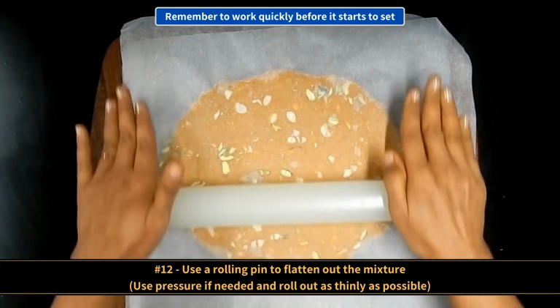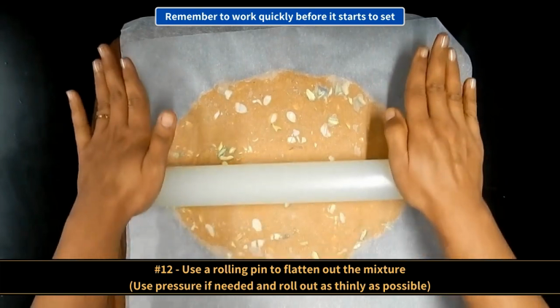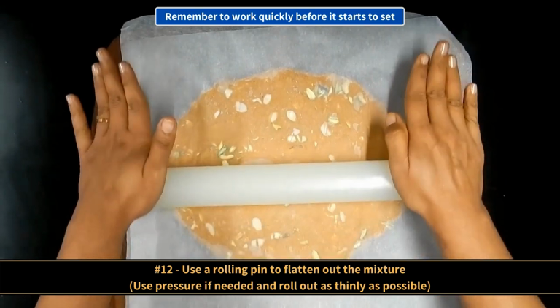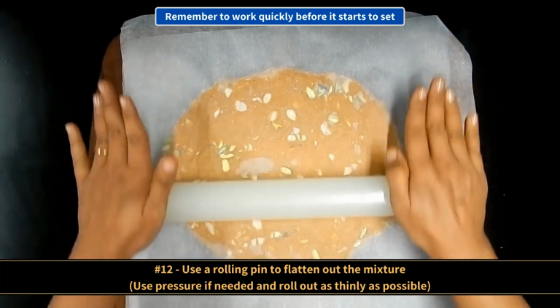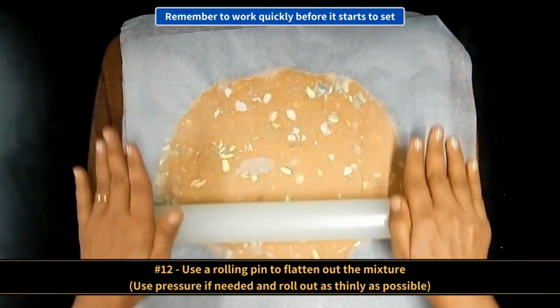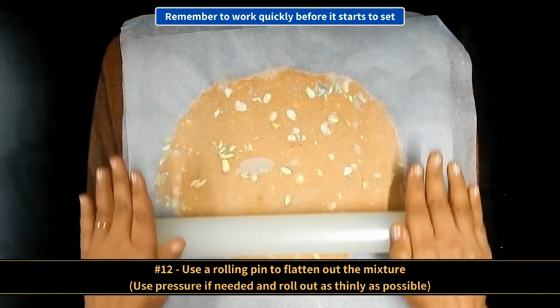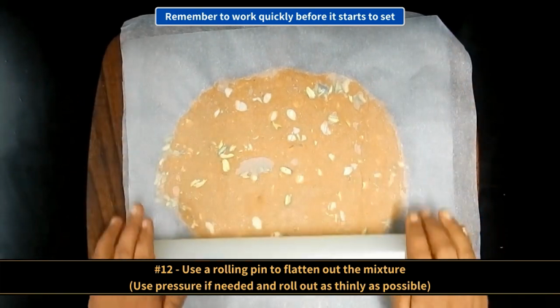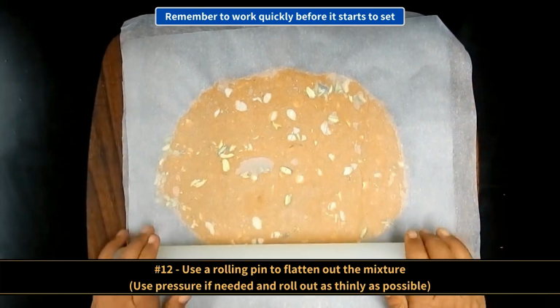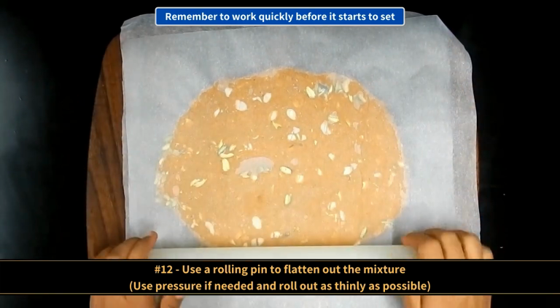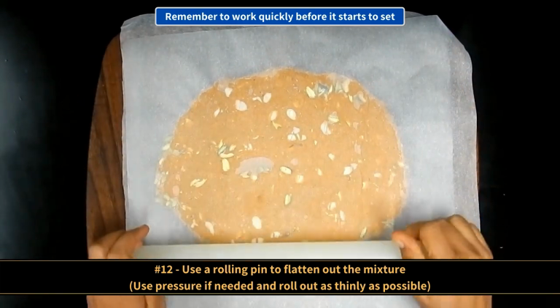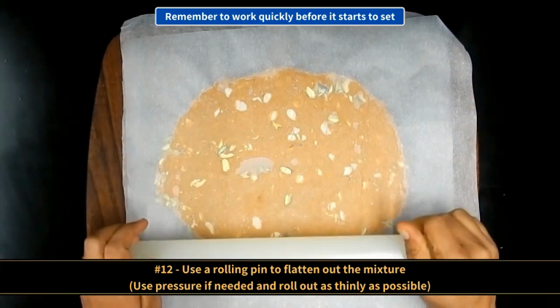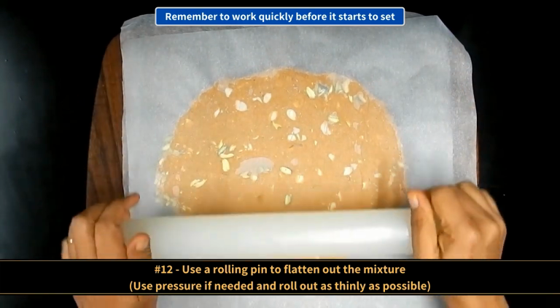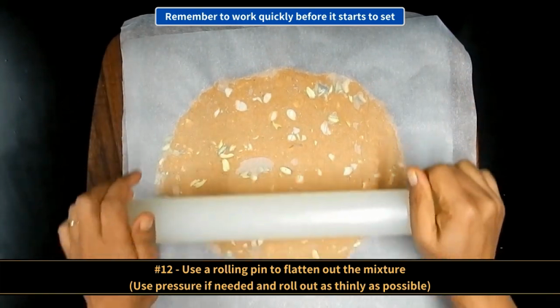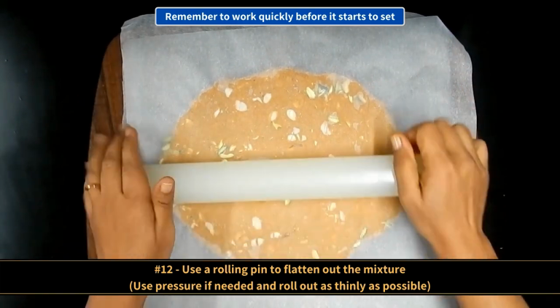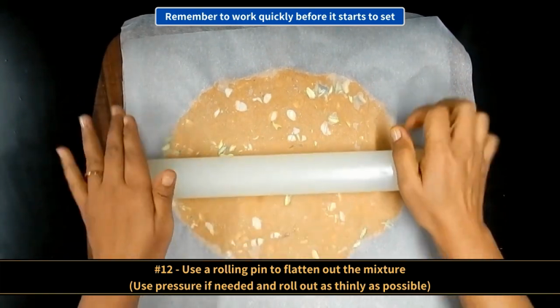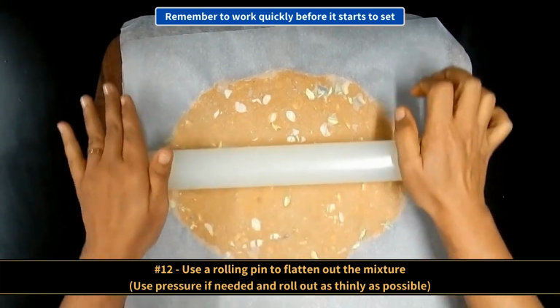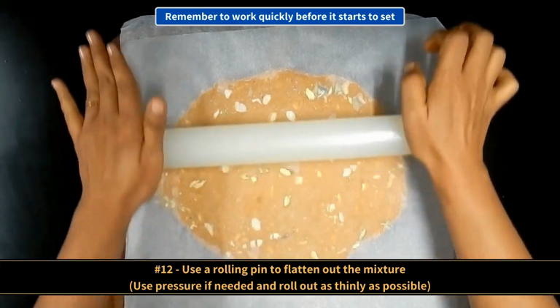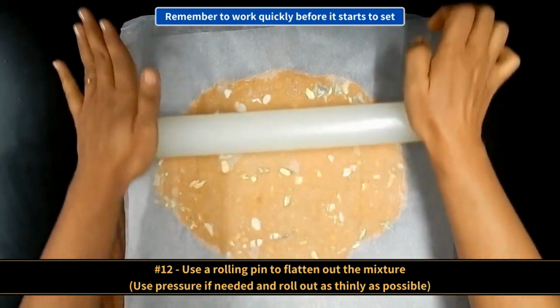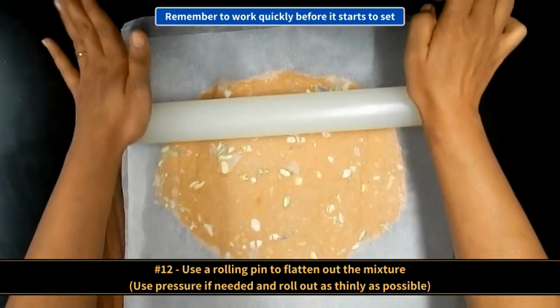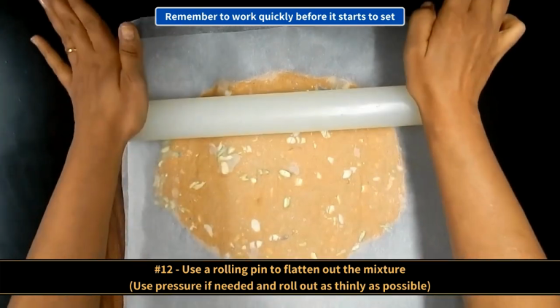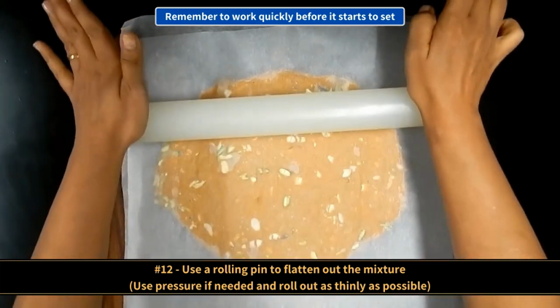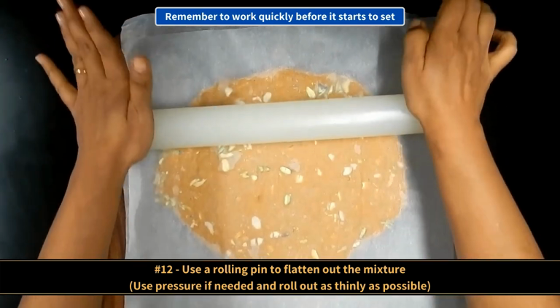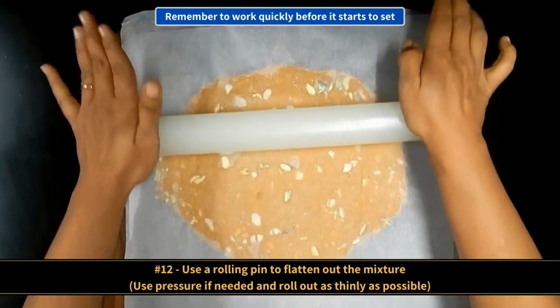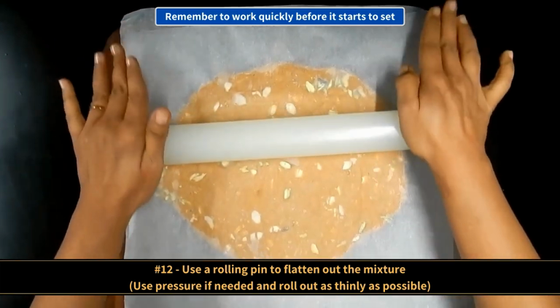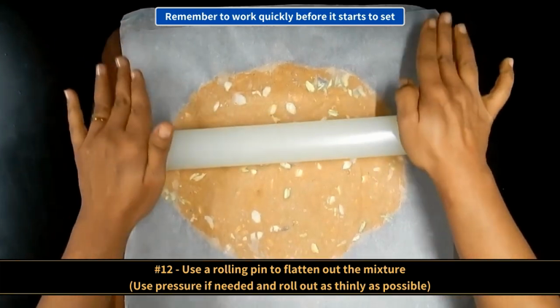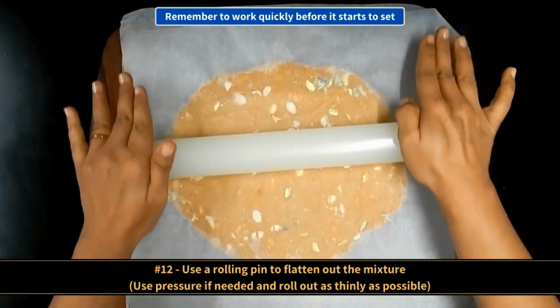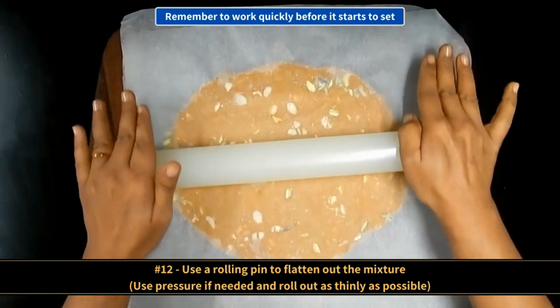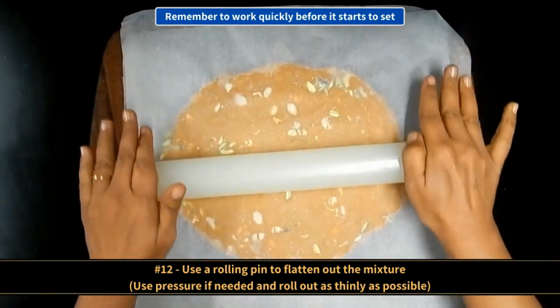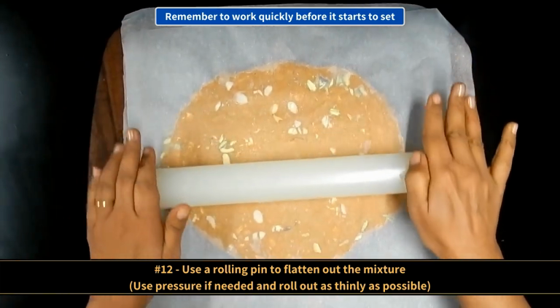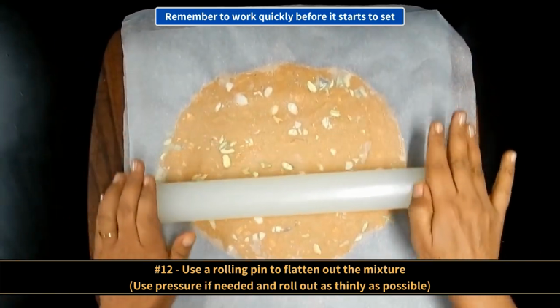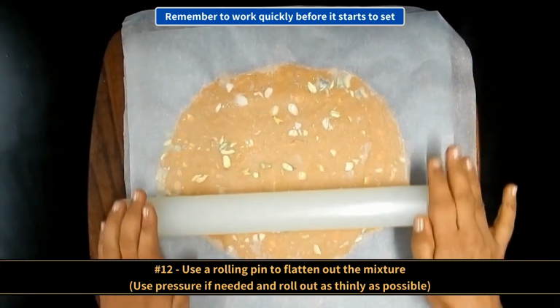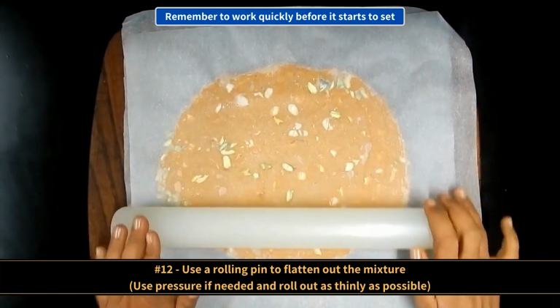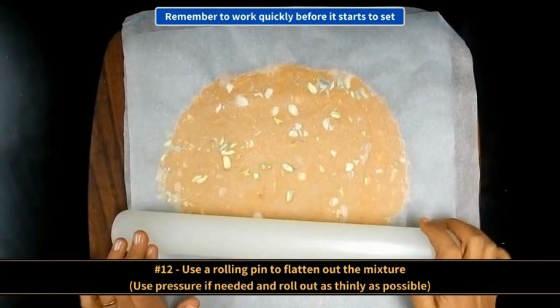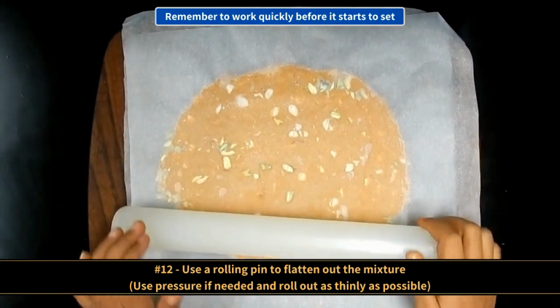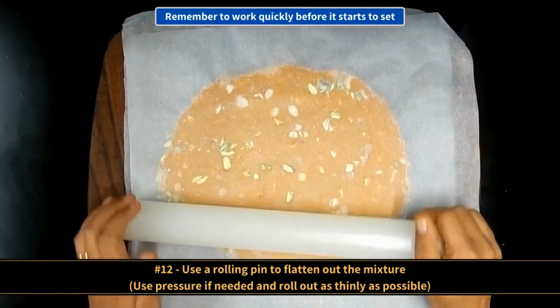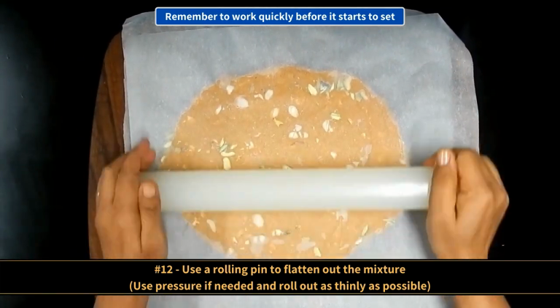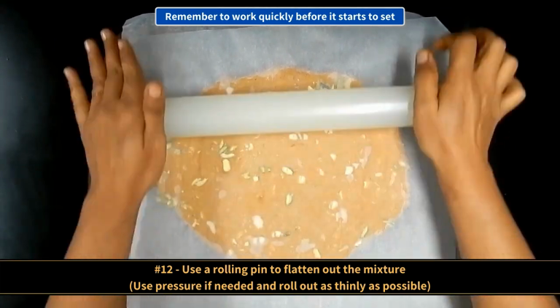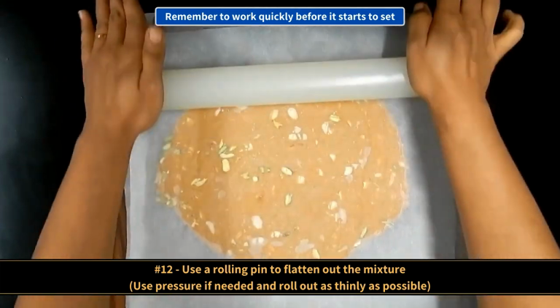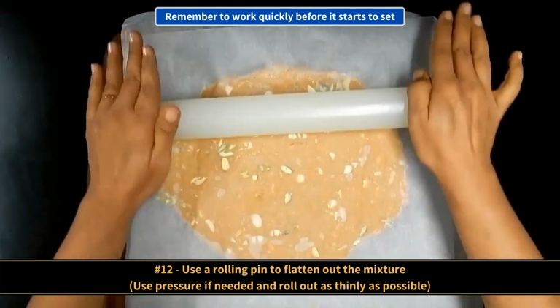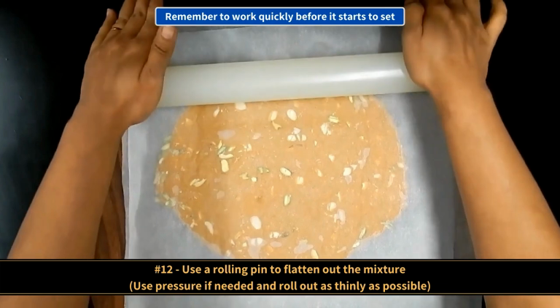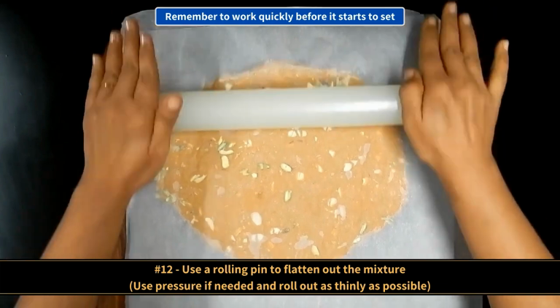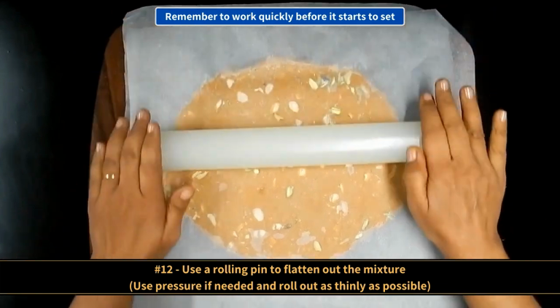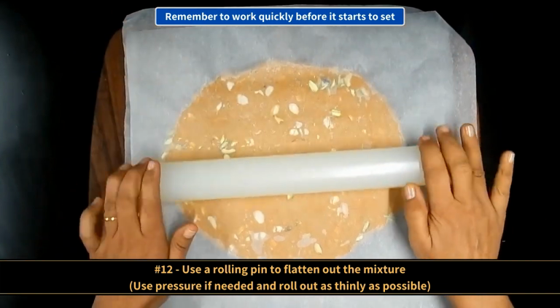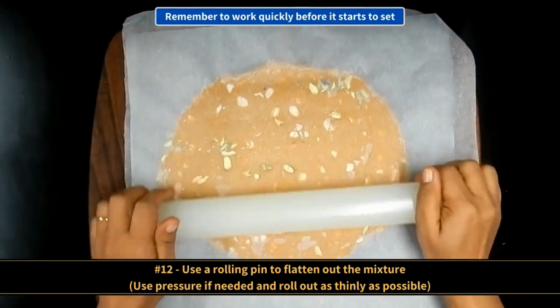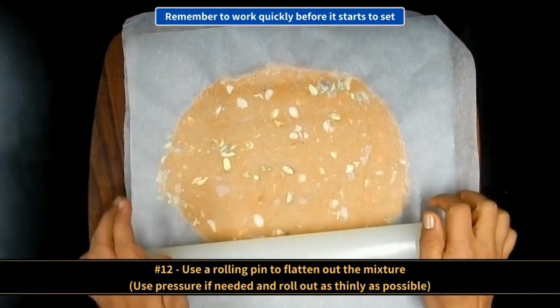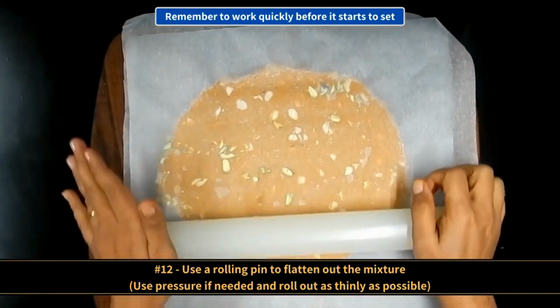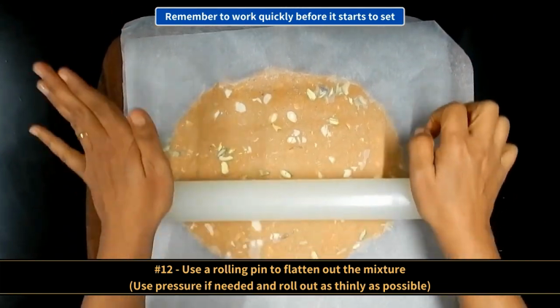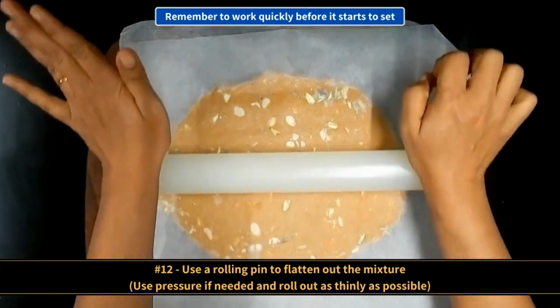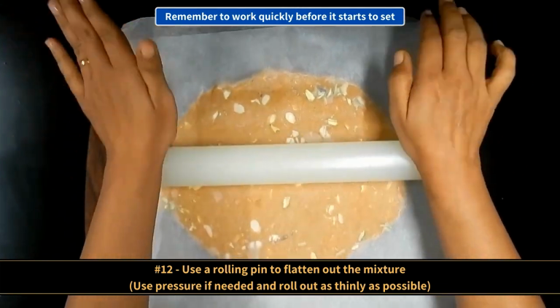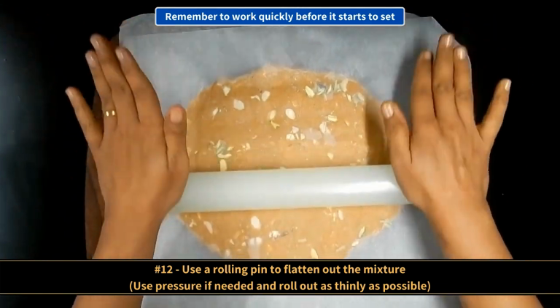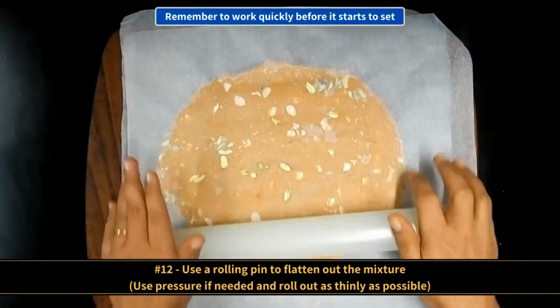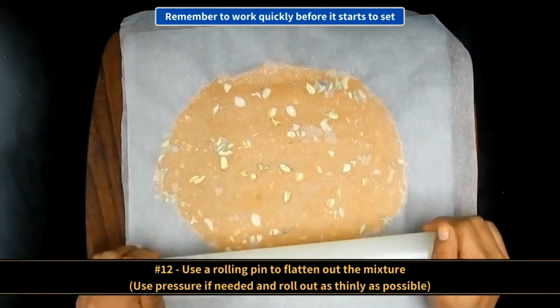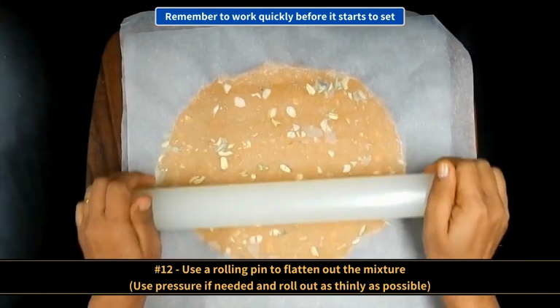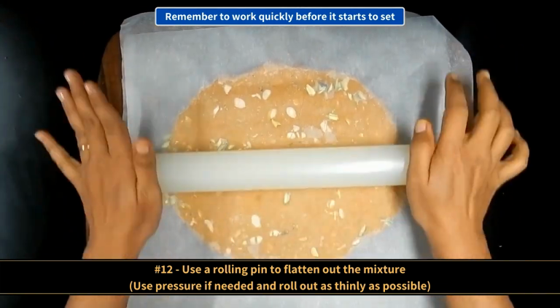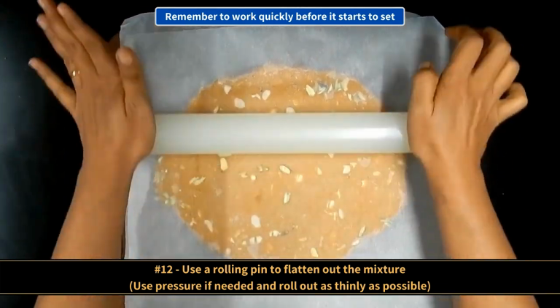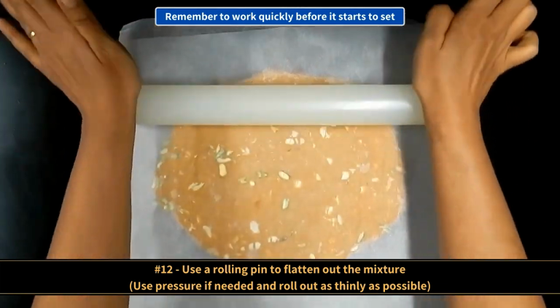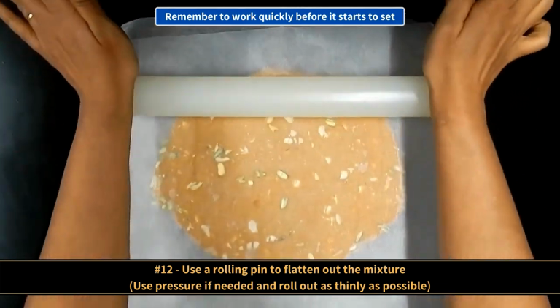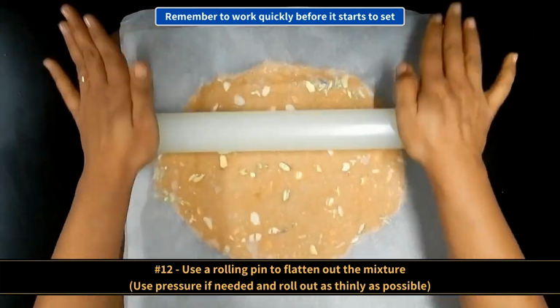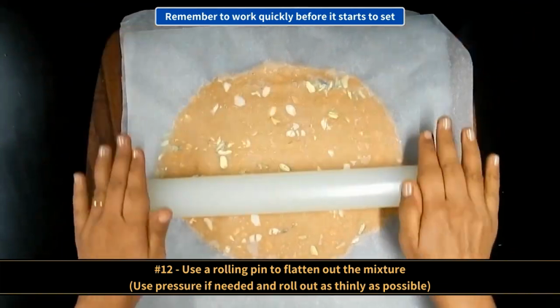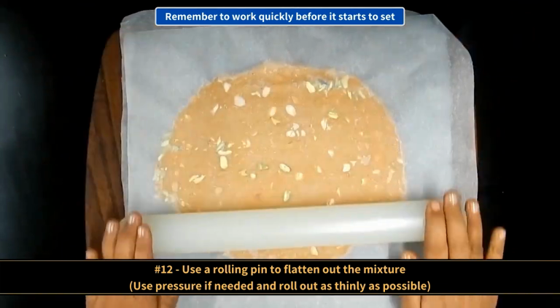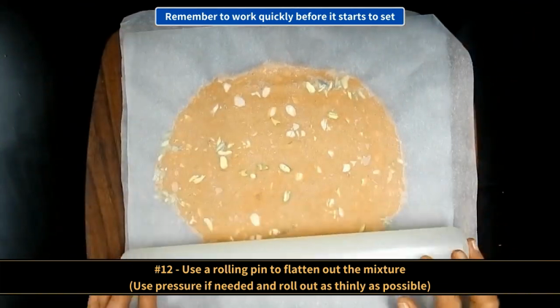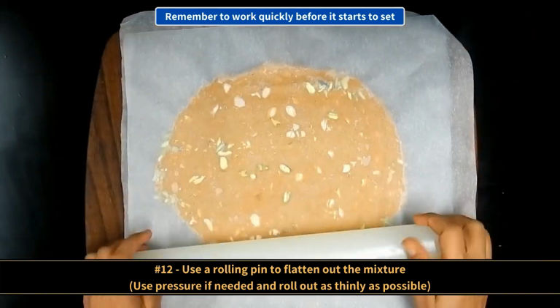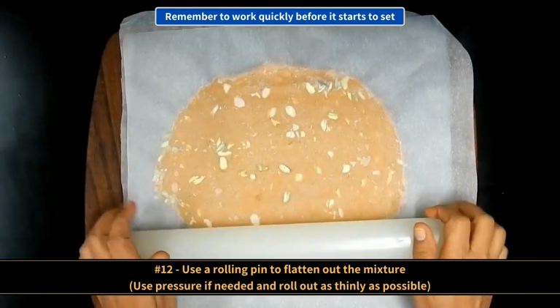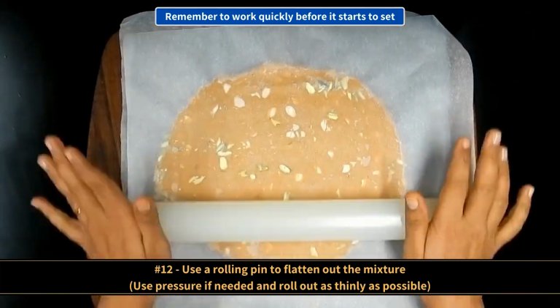Use a rolling pin to flatten out the mixture. Use pressure if needed and press down and roll out as thinly as possible.